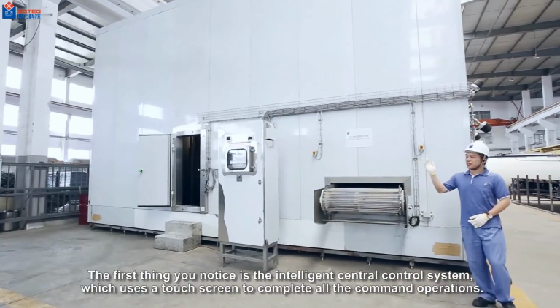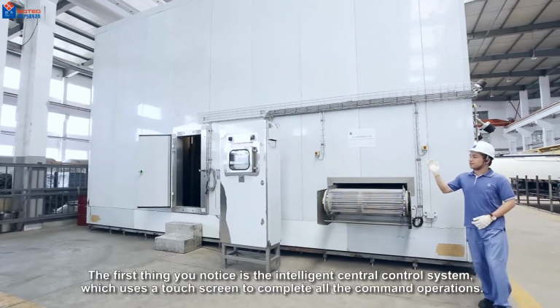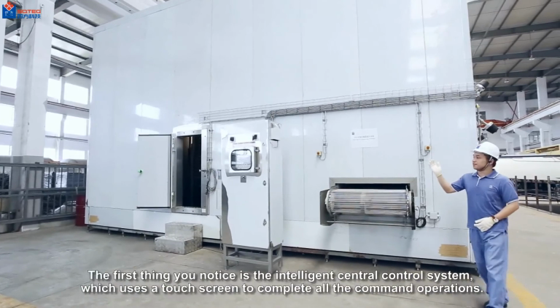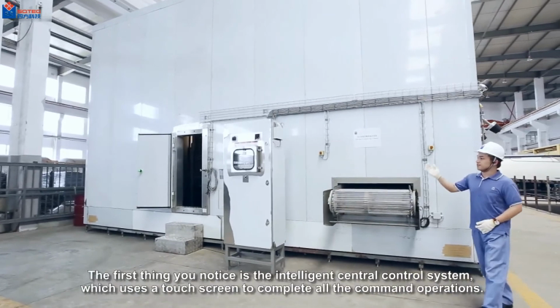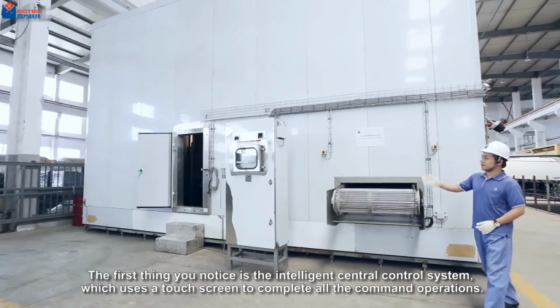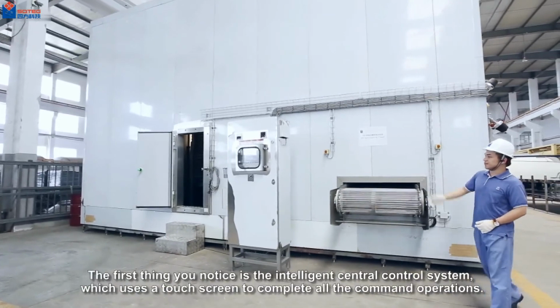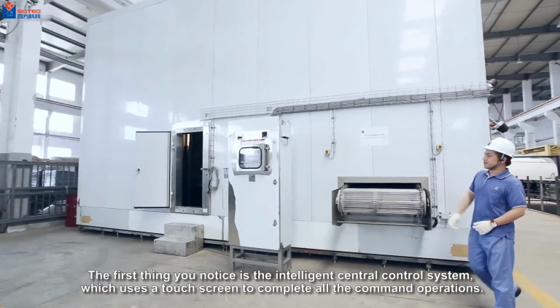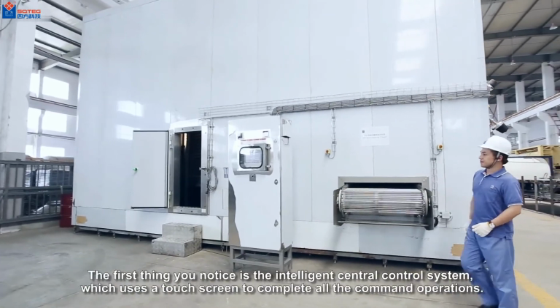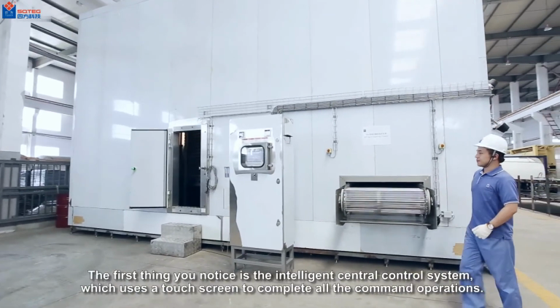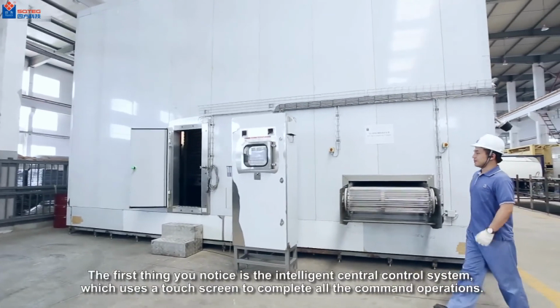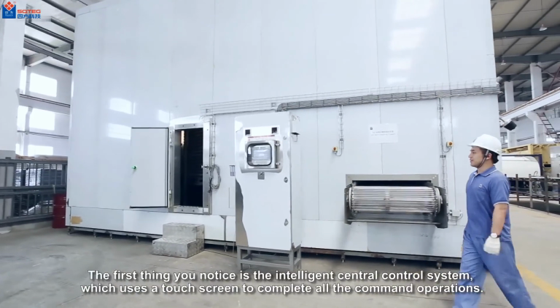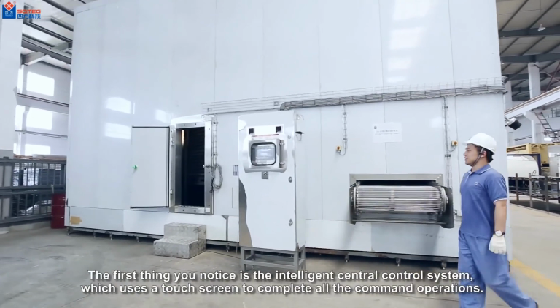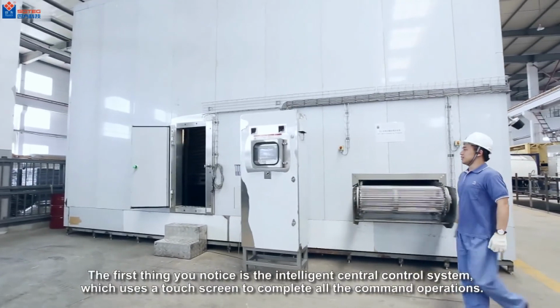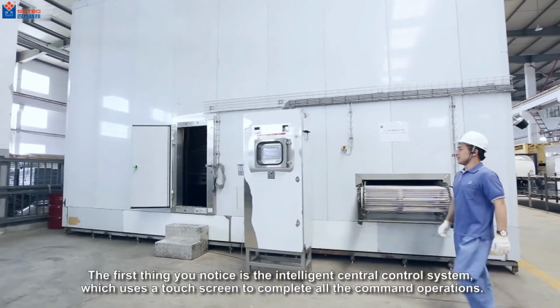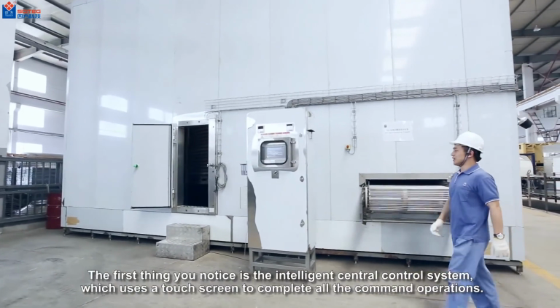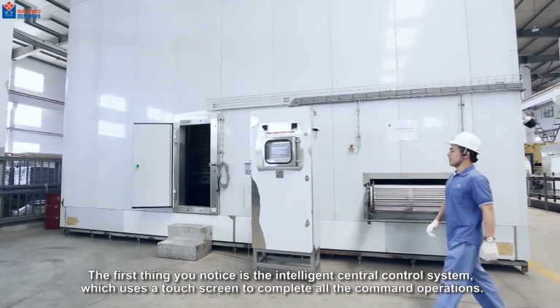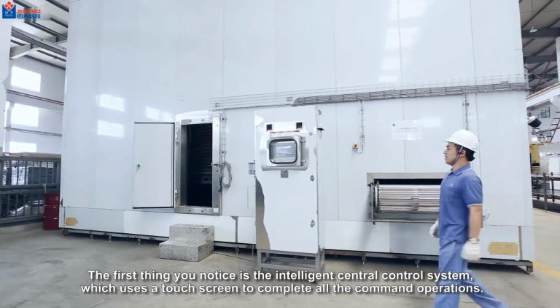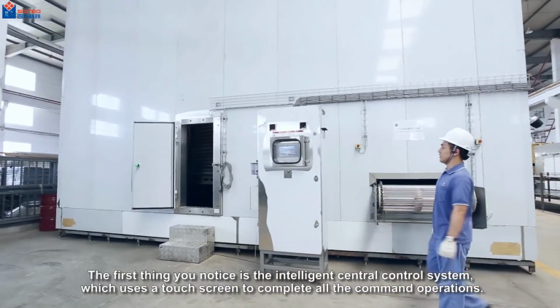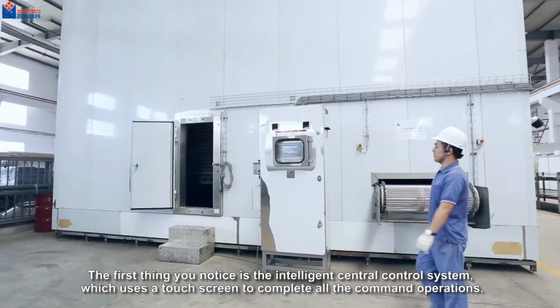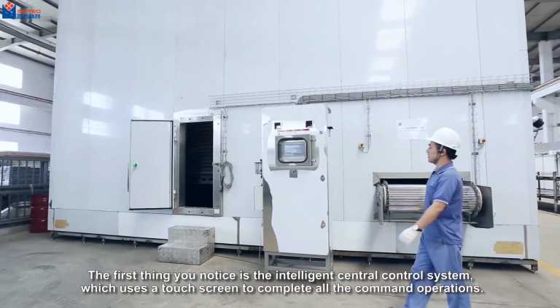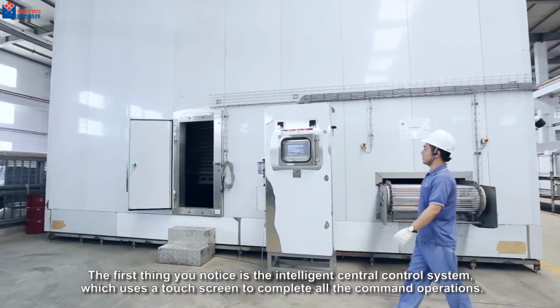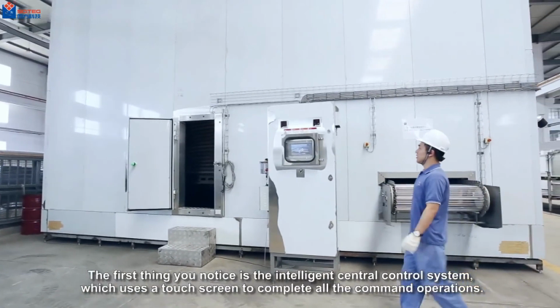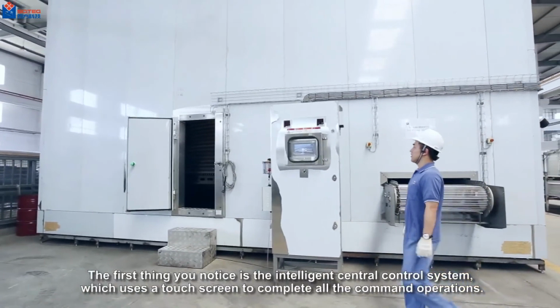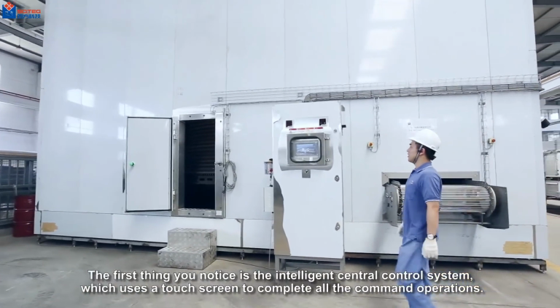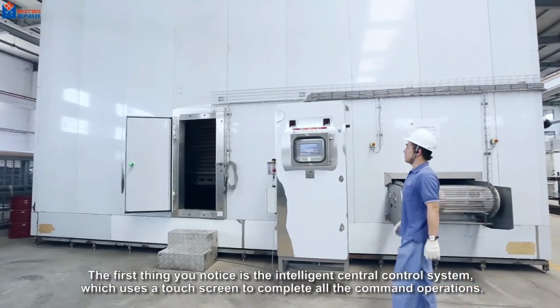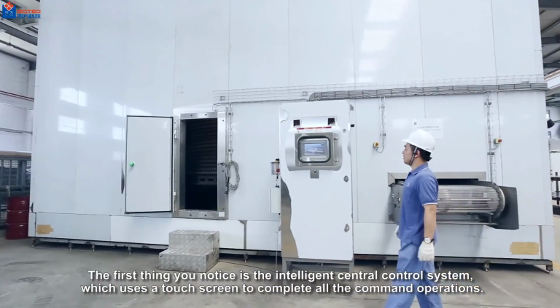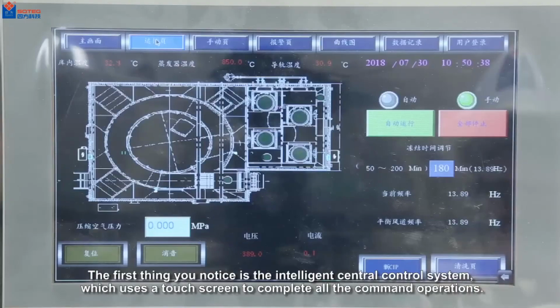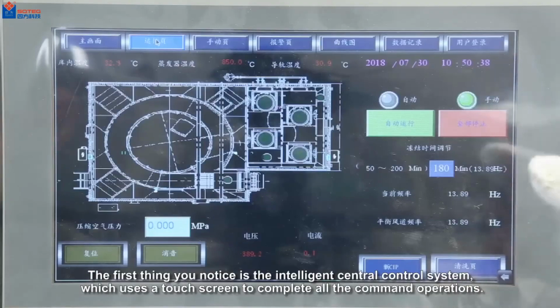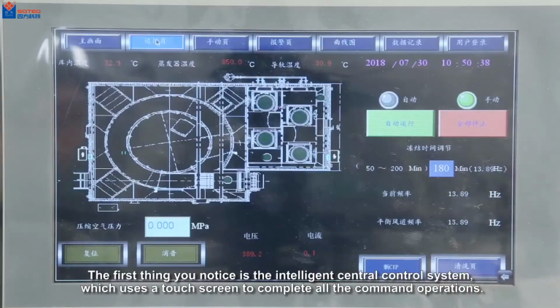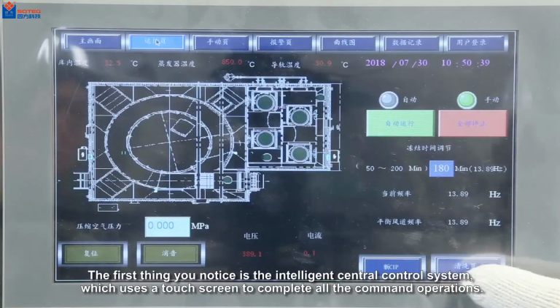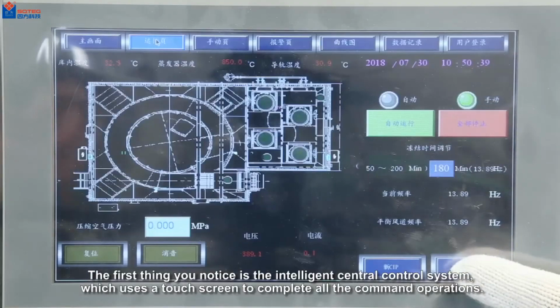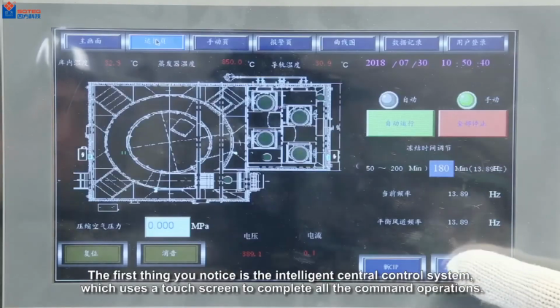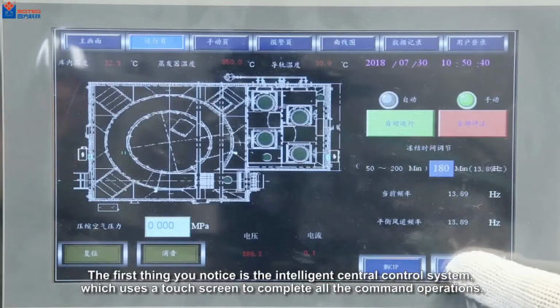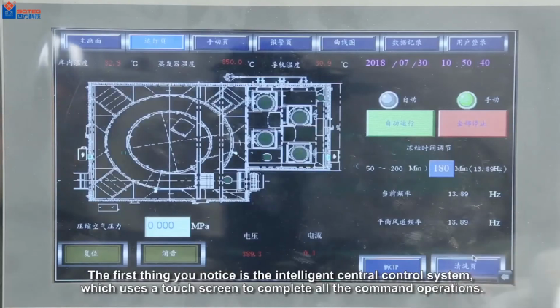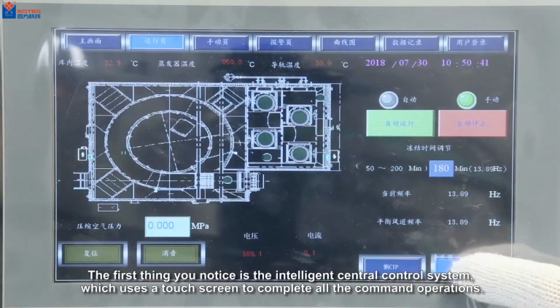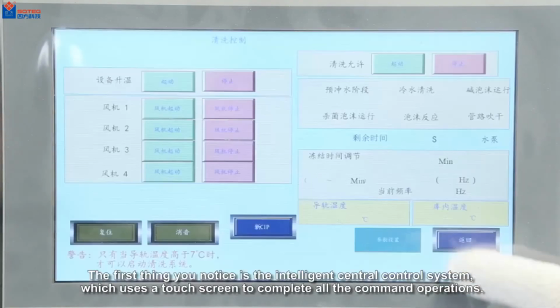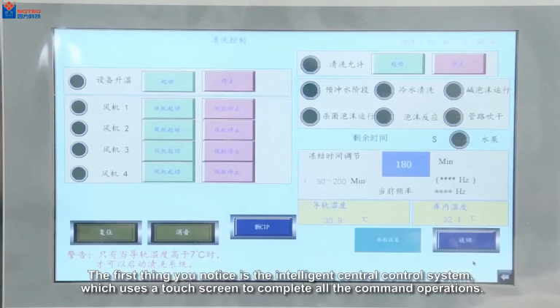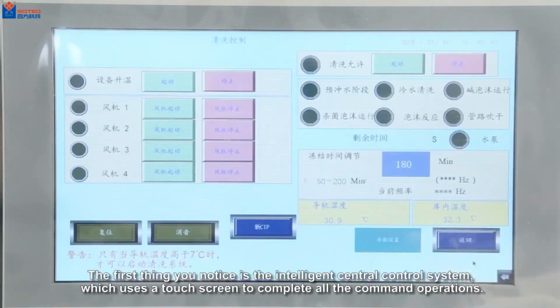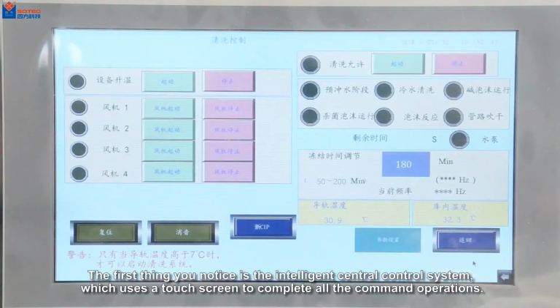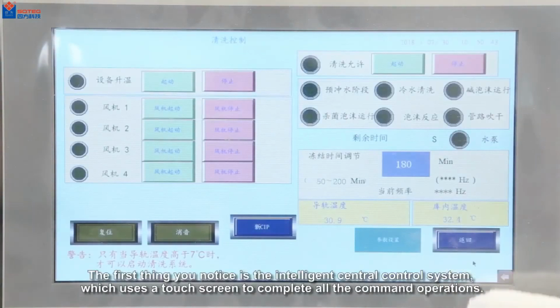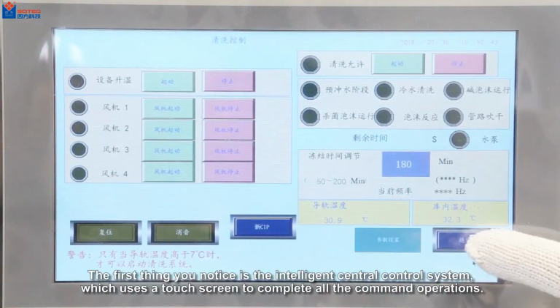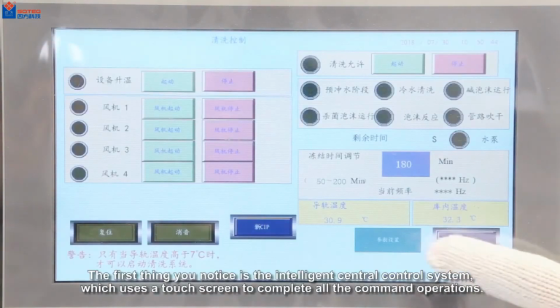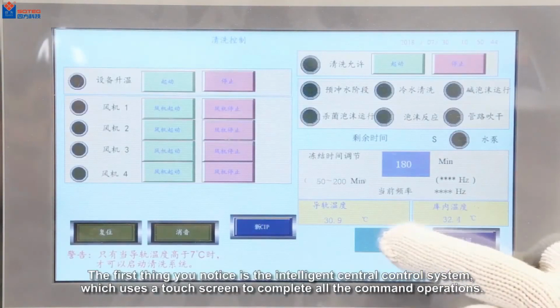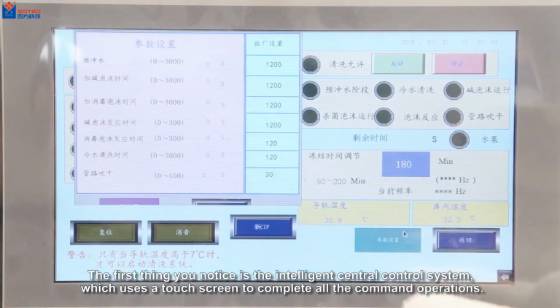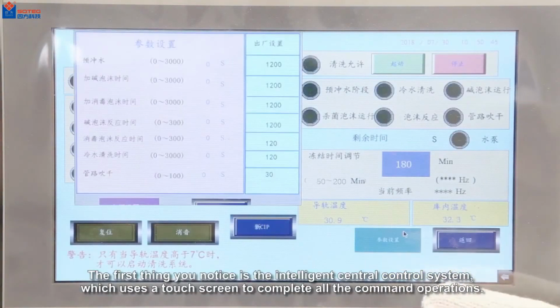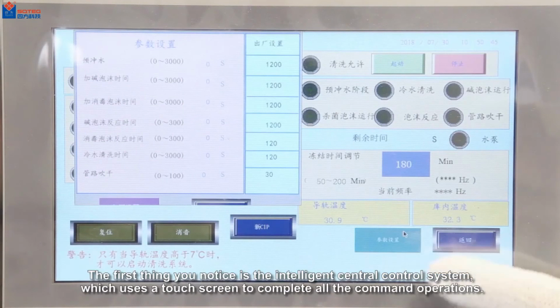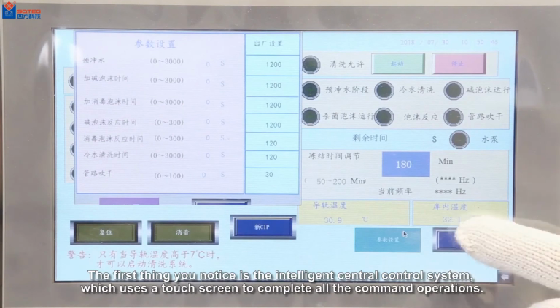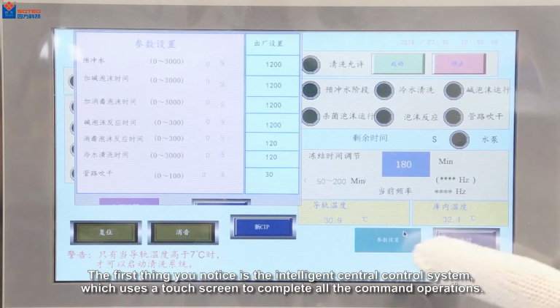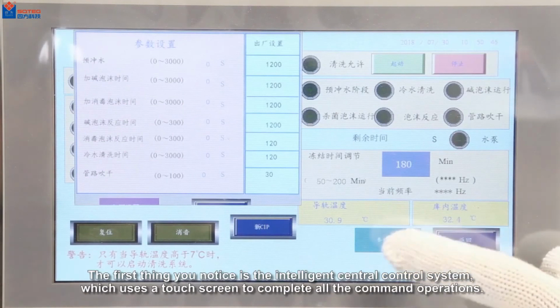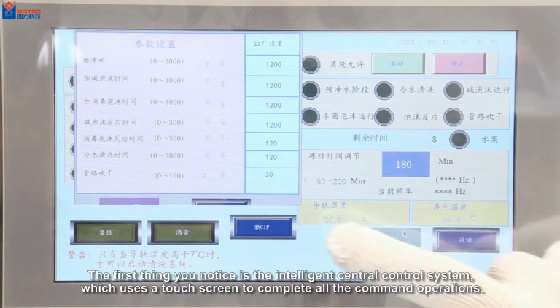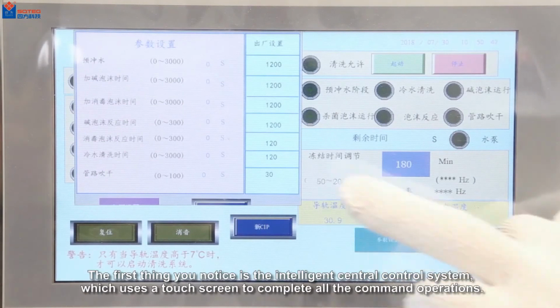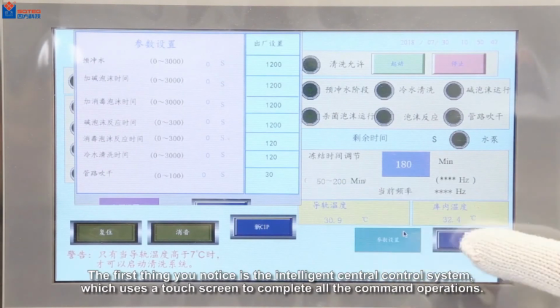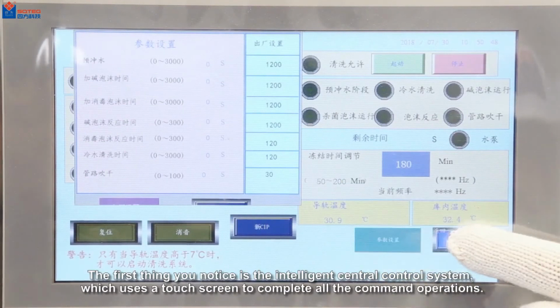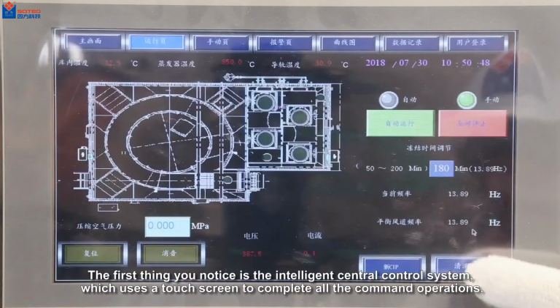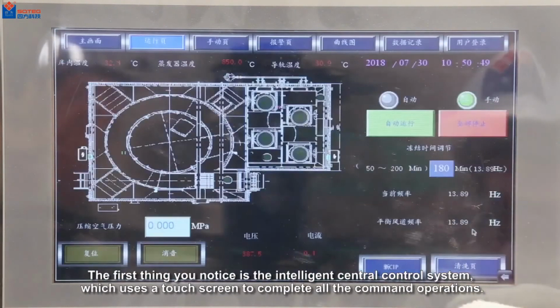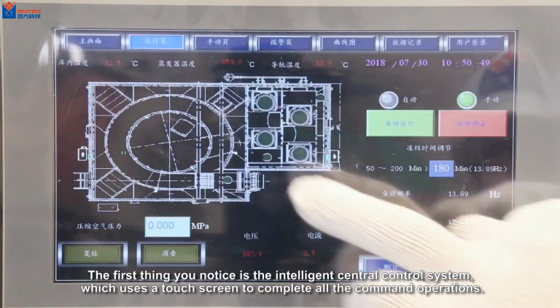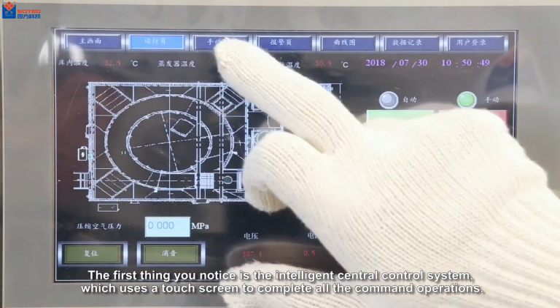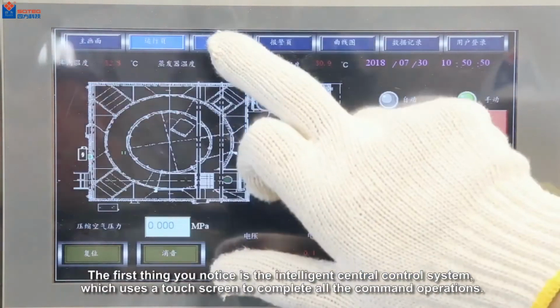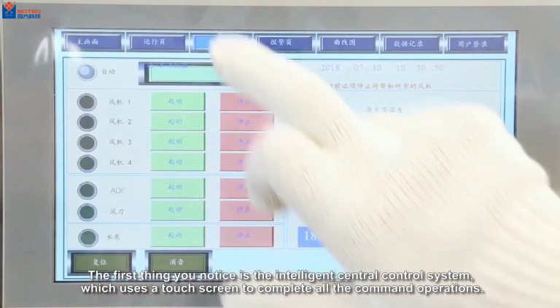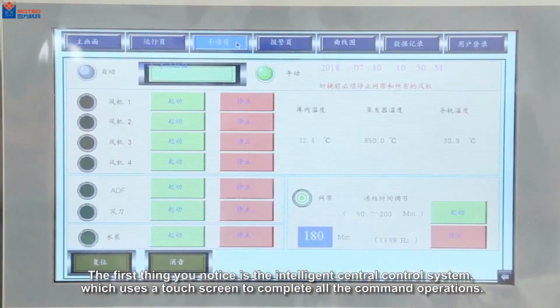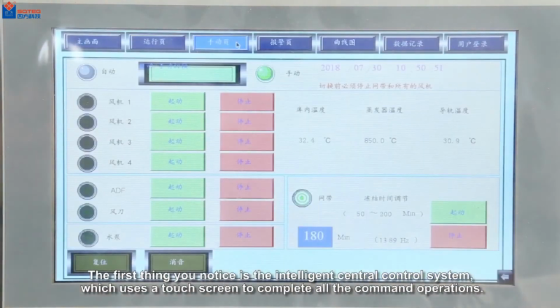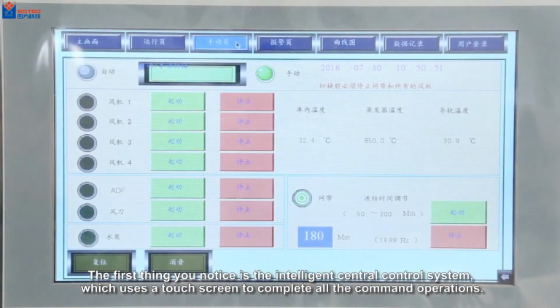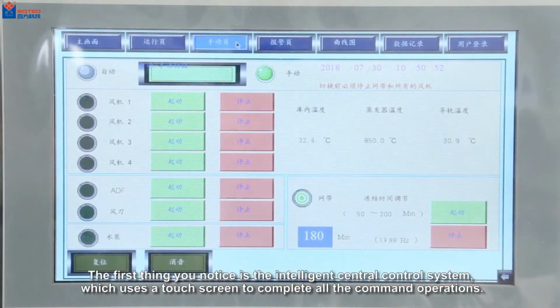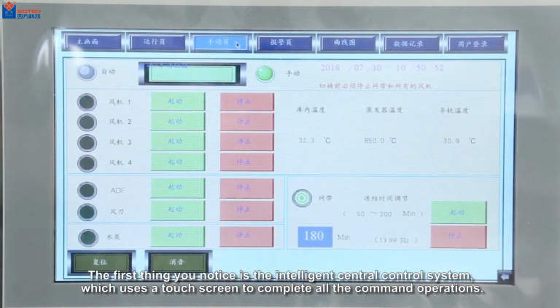The first thing you notice is the intelligent central control system, which uses a touchscreen to complete all the command operations.